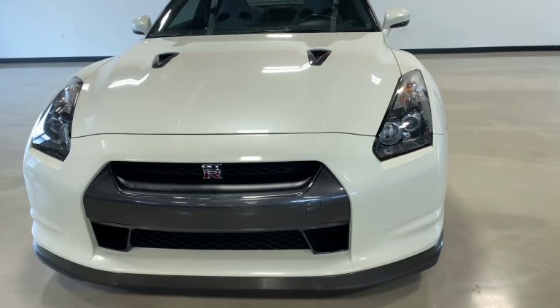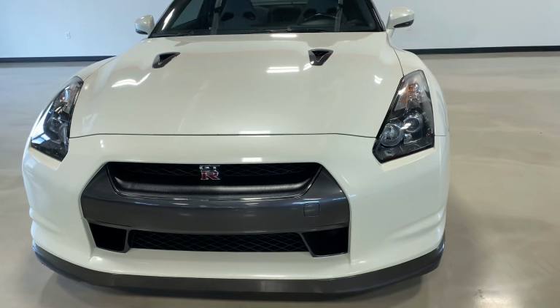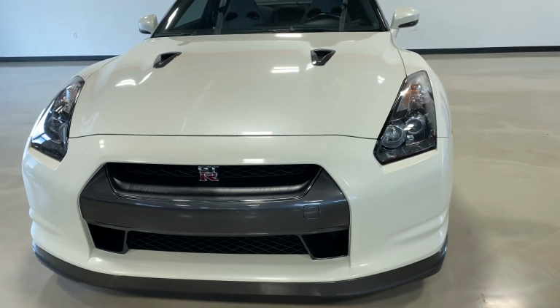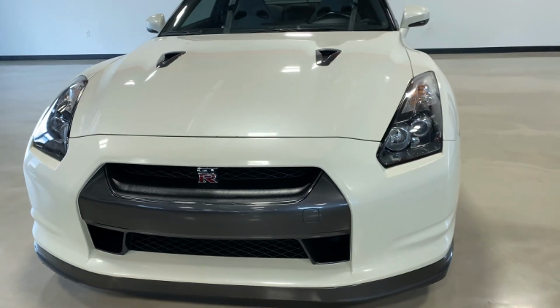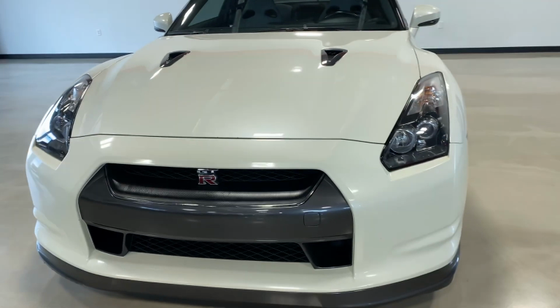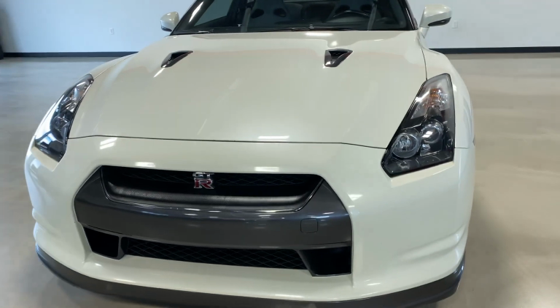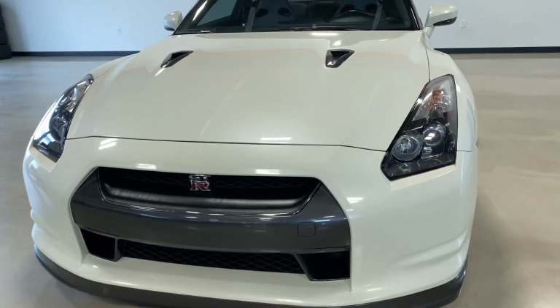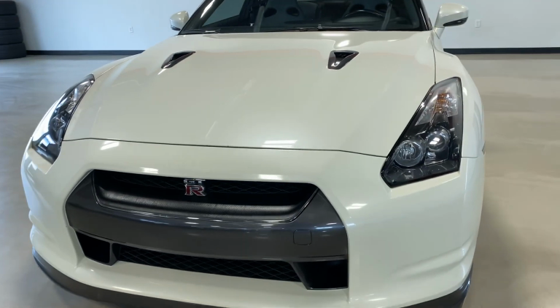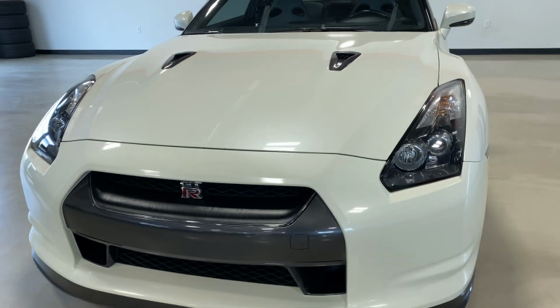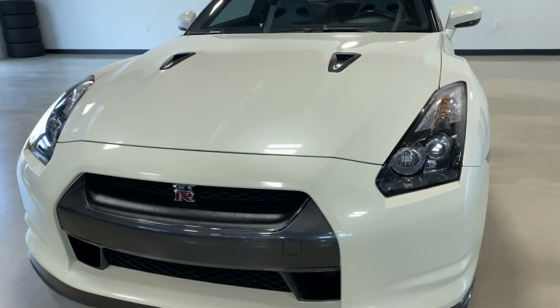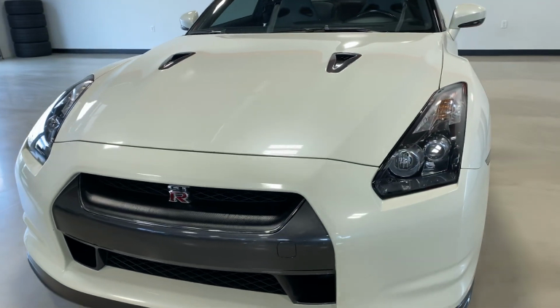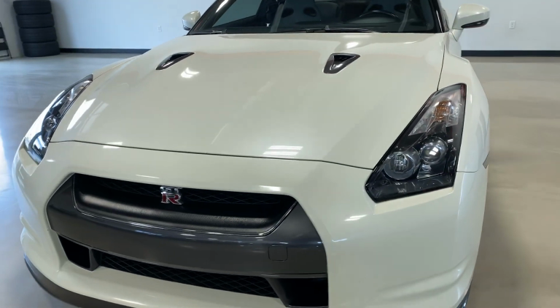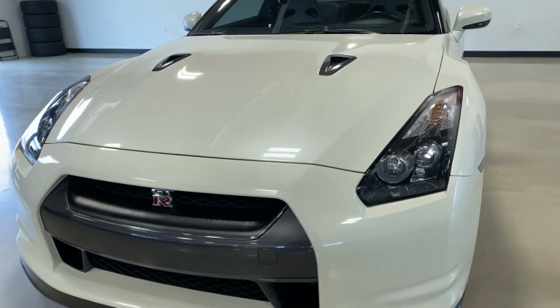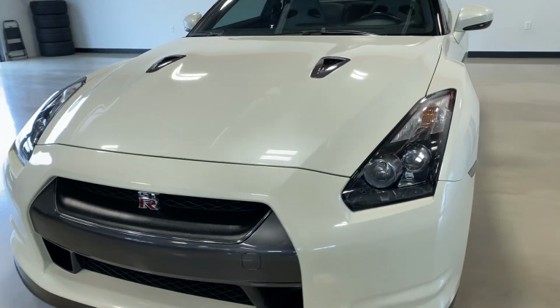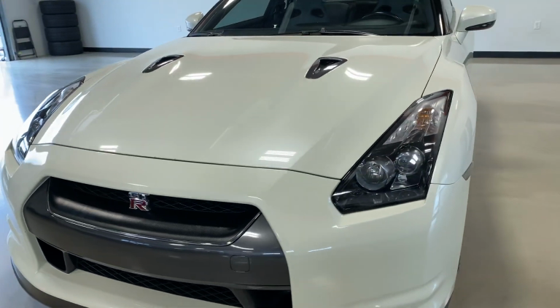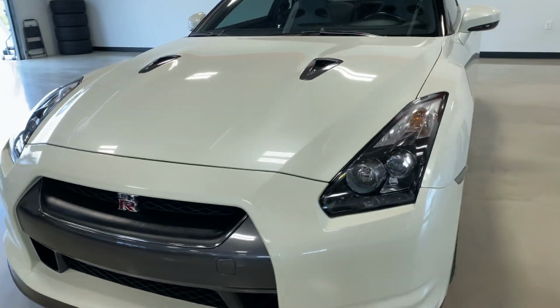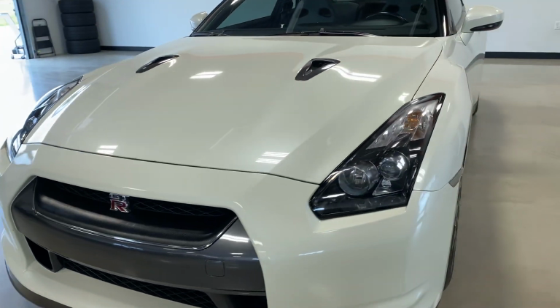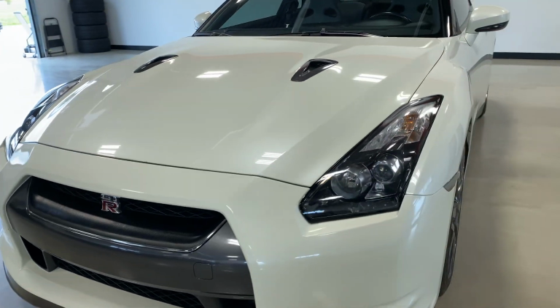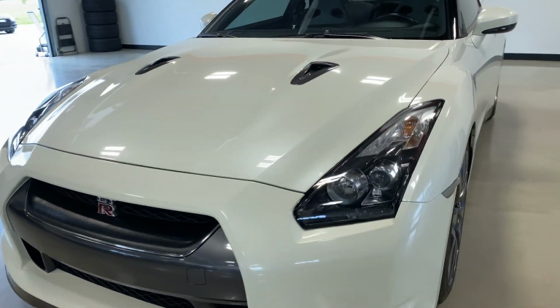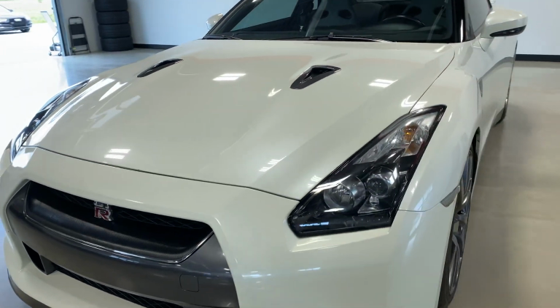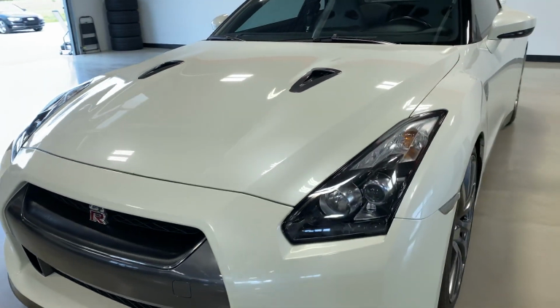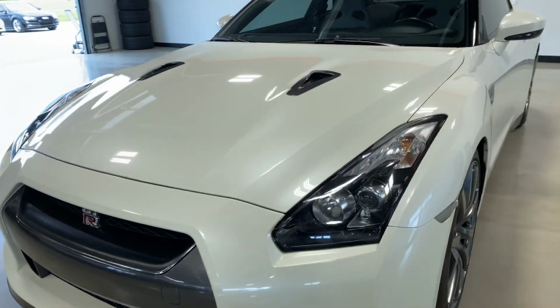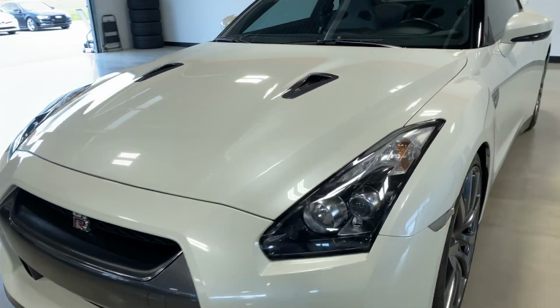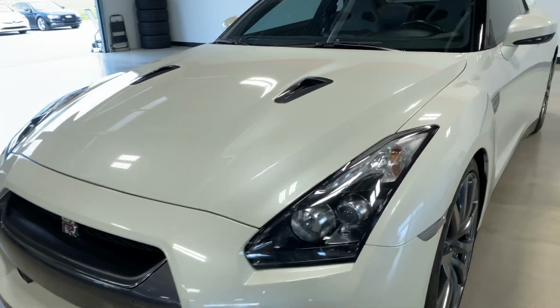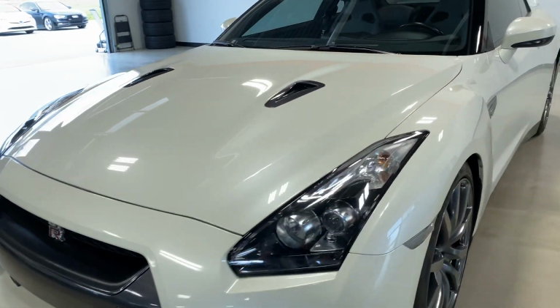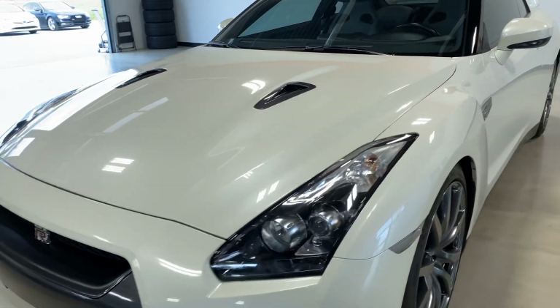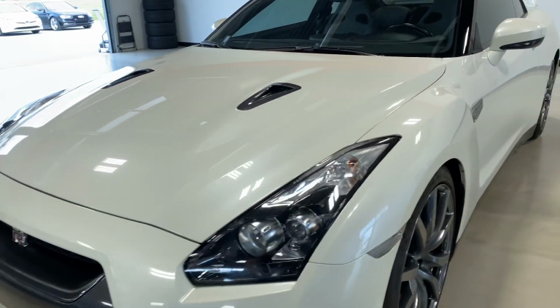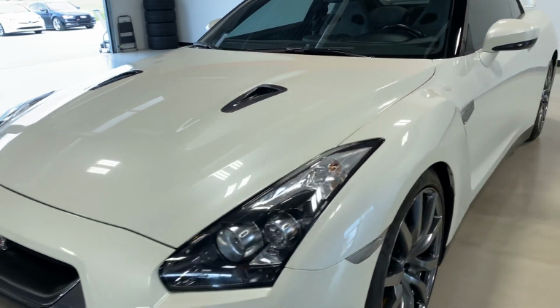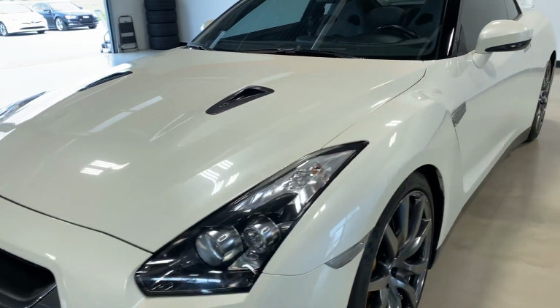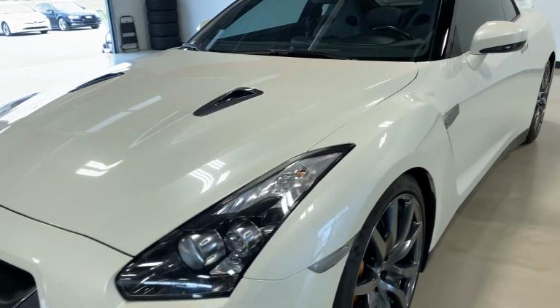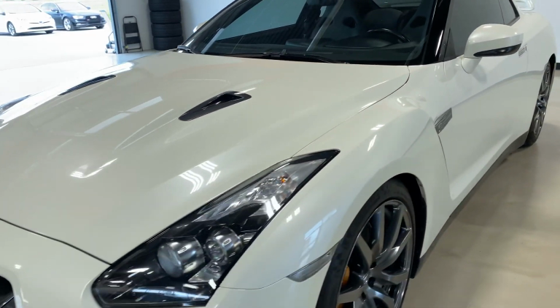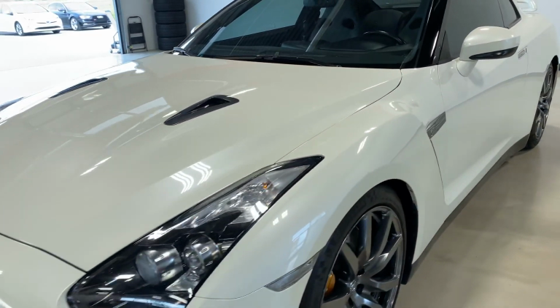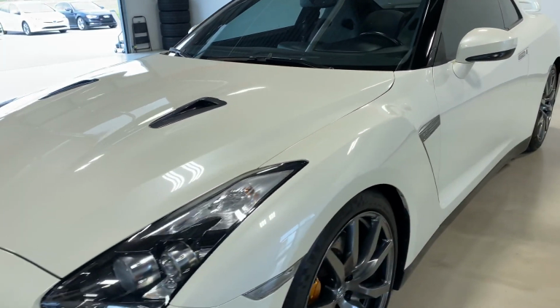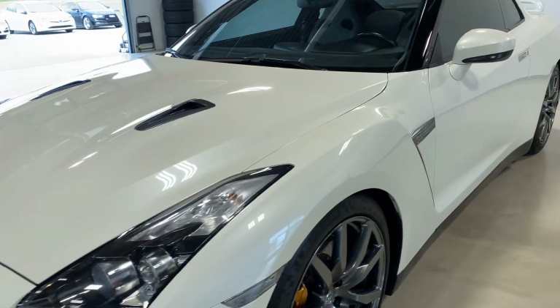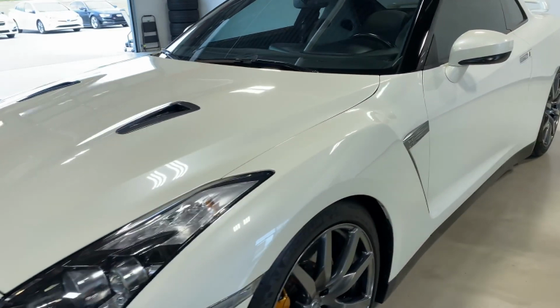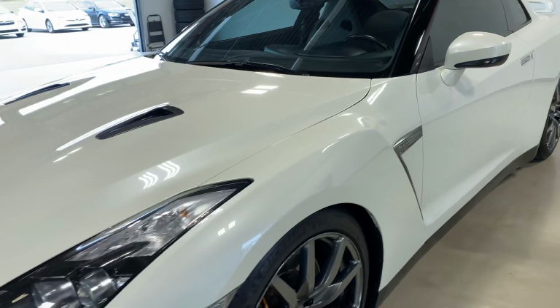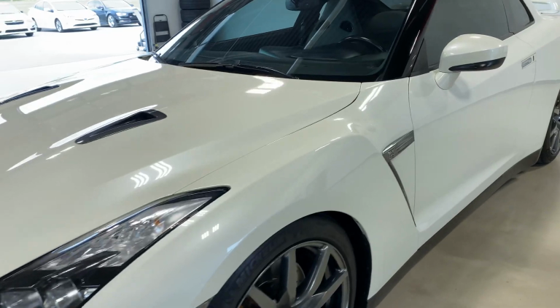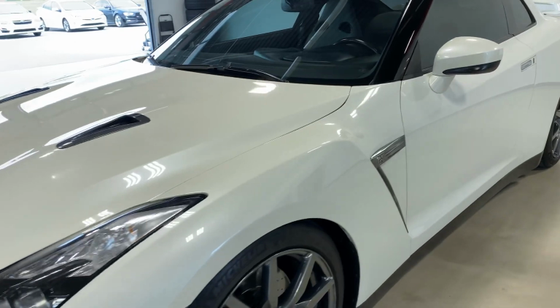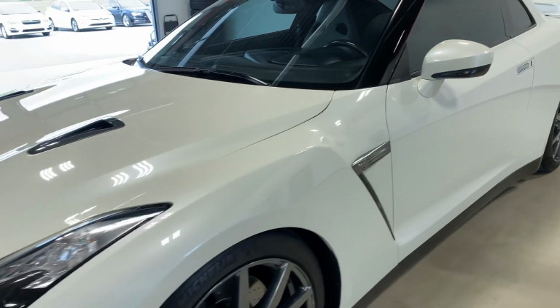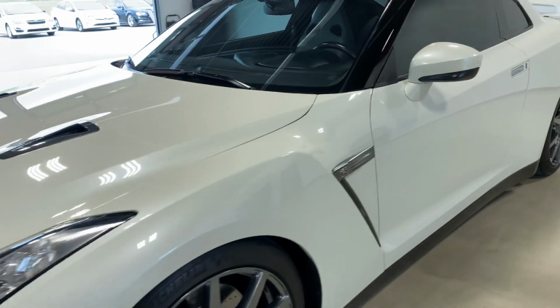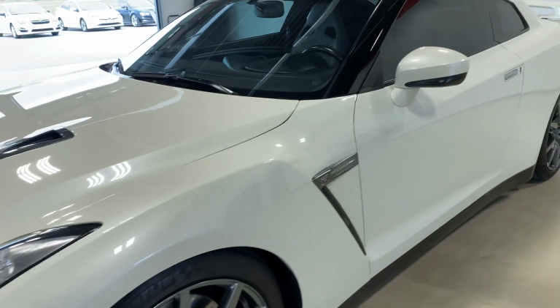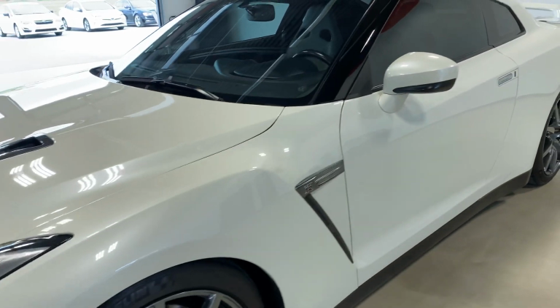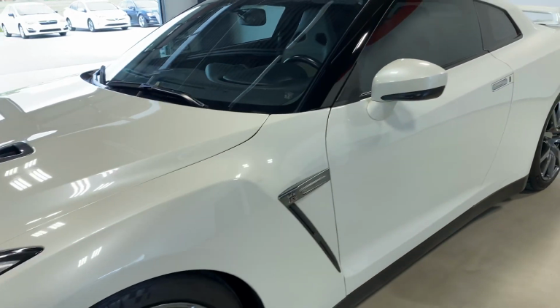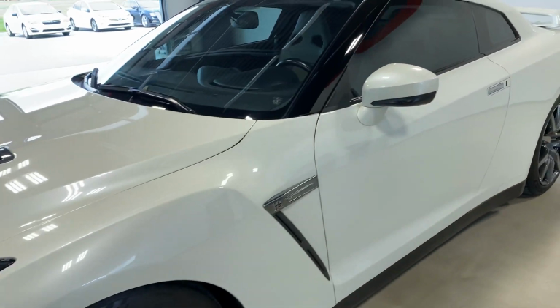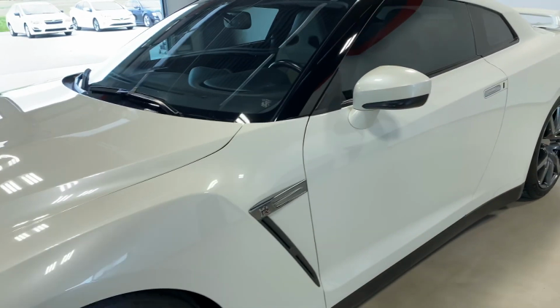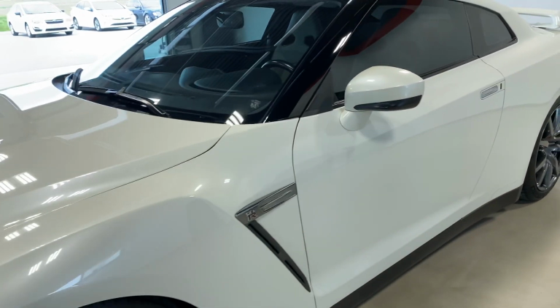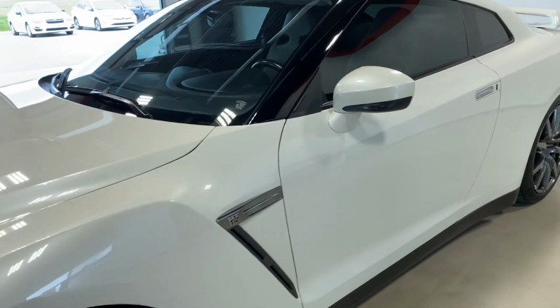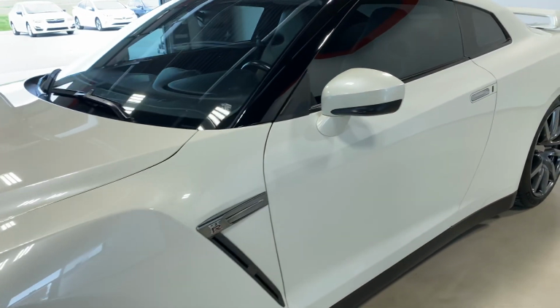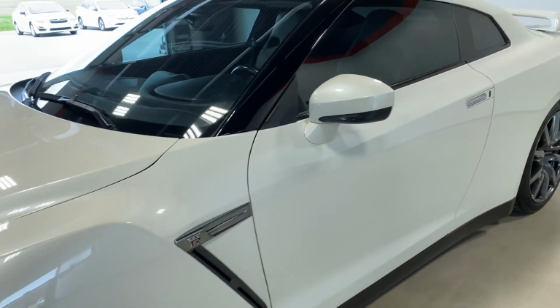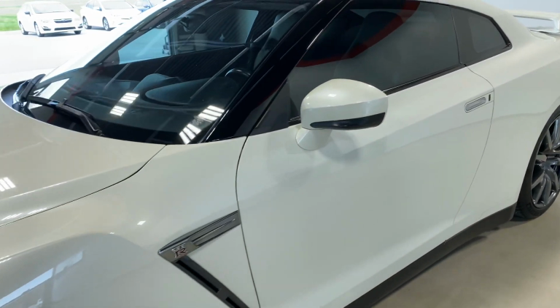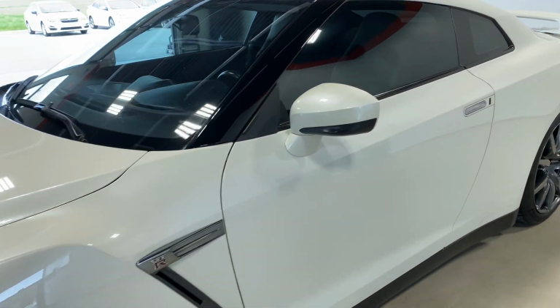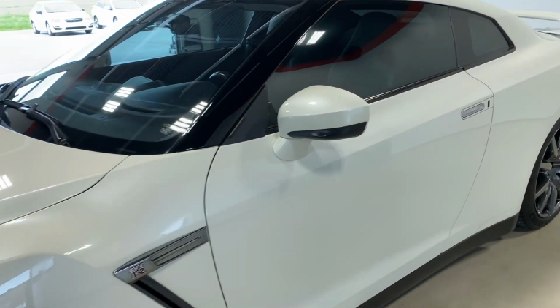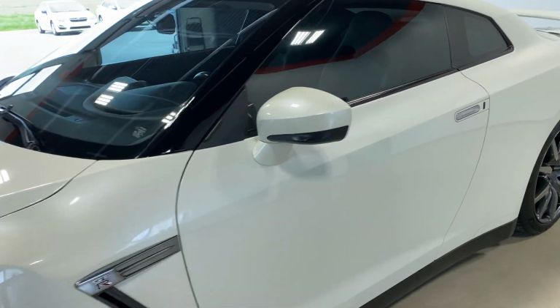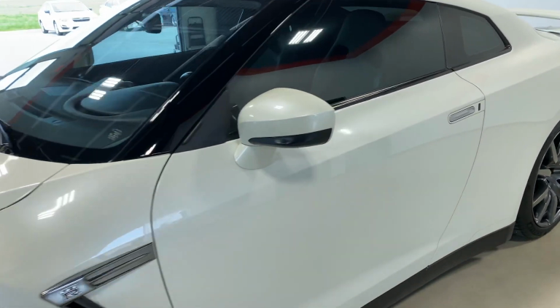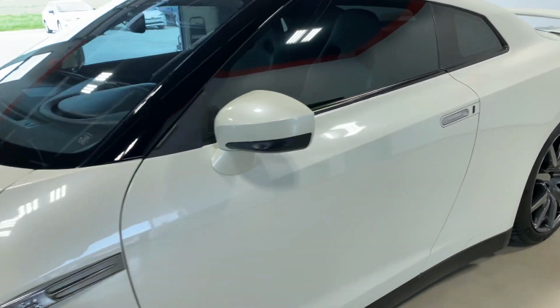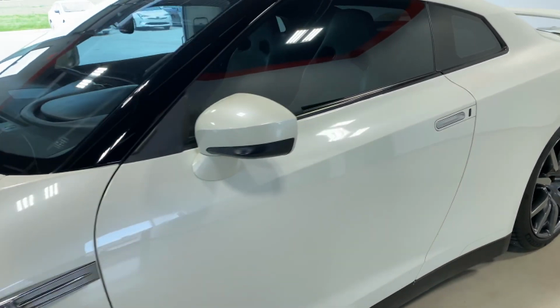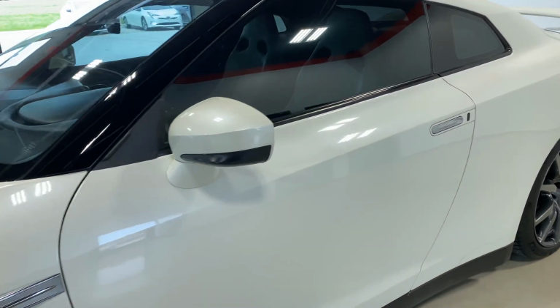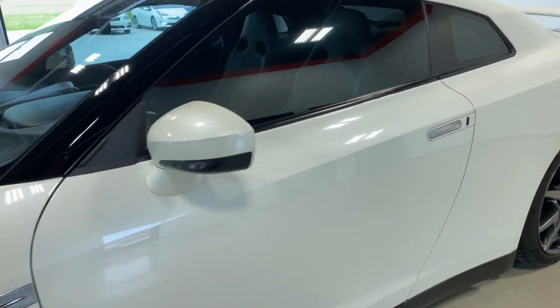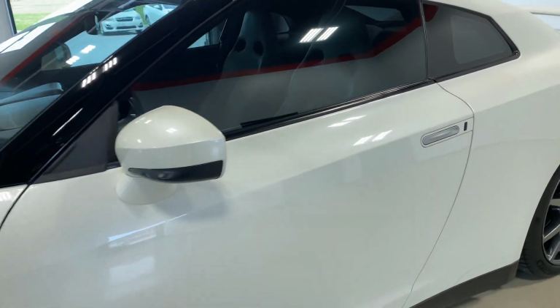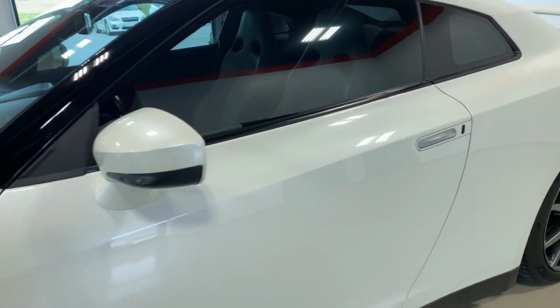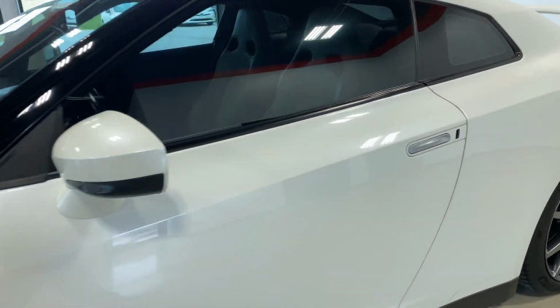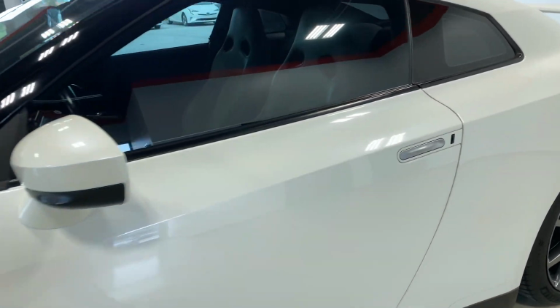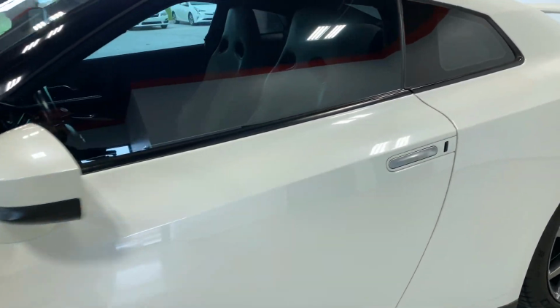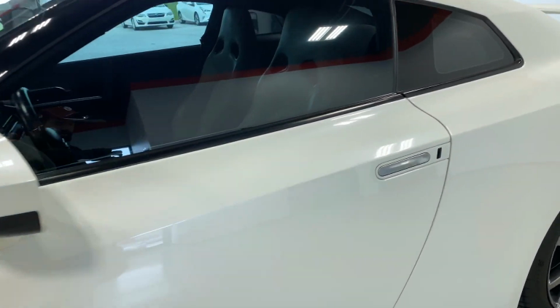This car was traded in on a vehicle that we had — traded in on a 911 Gimbala.